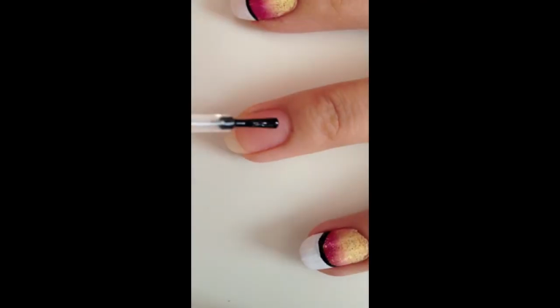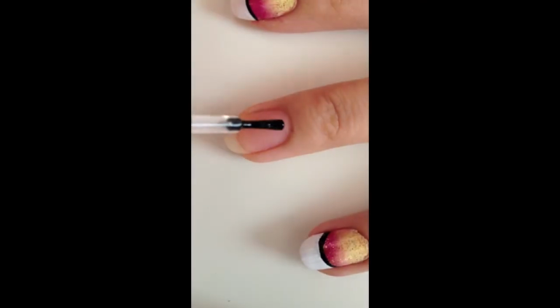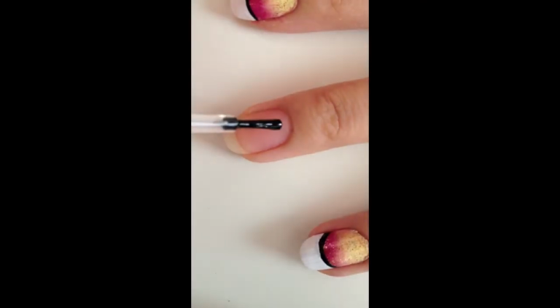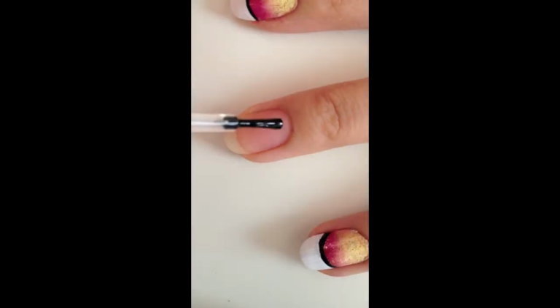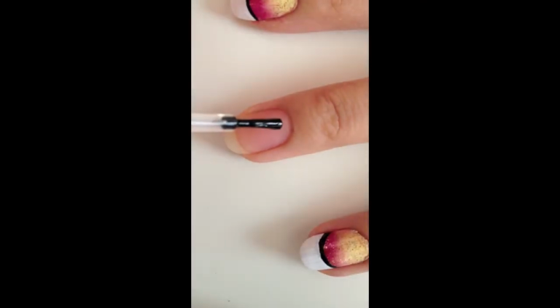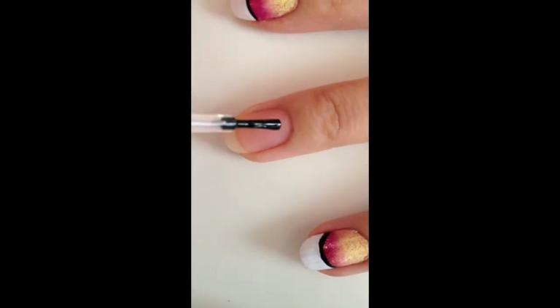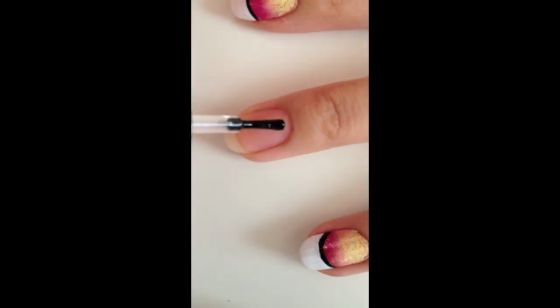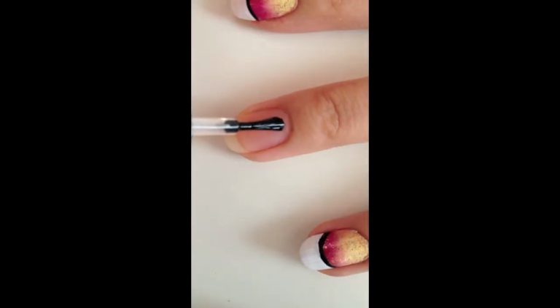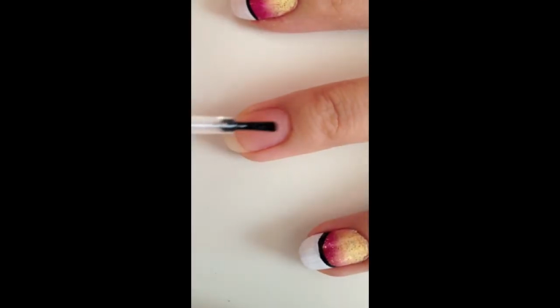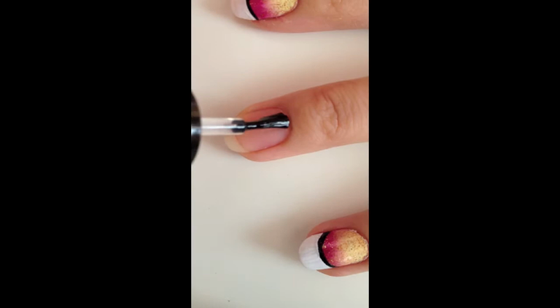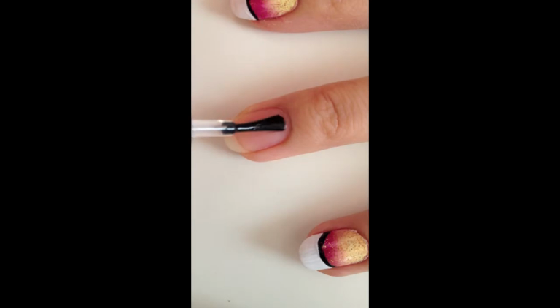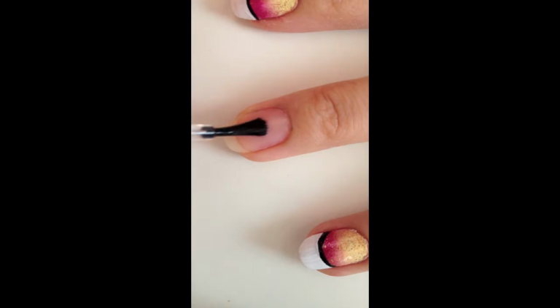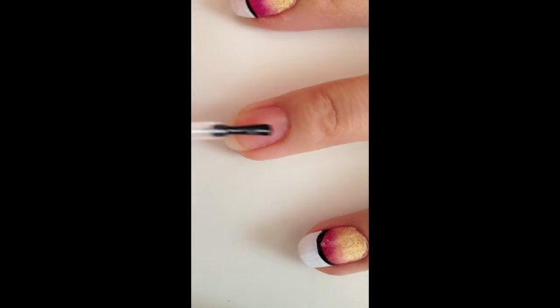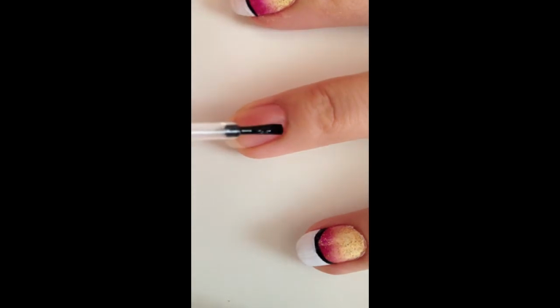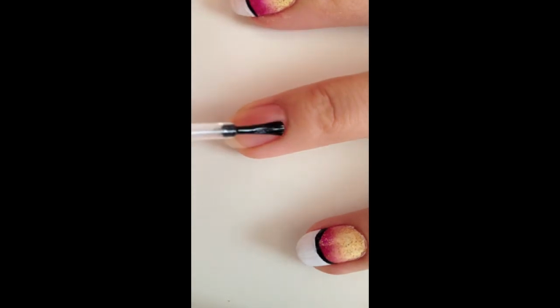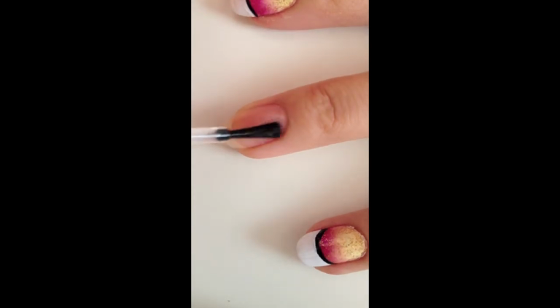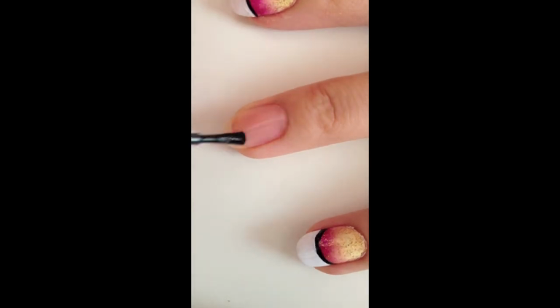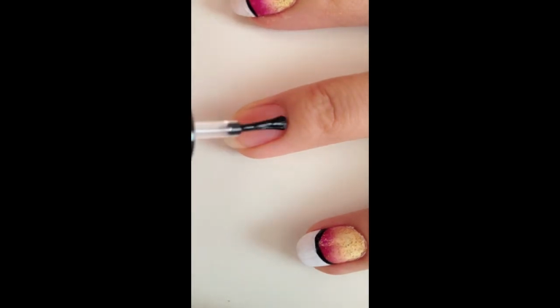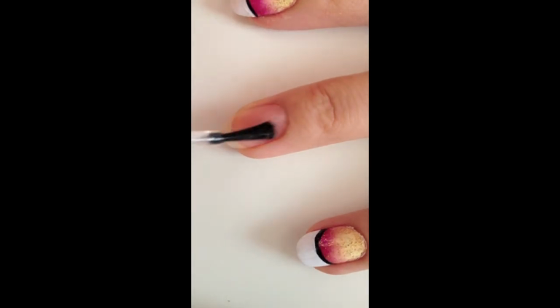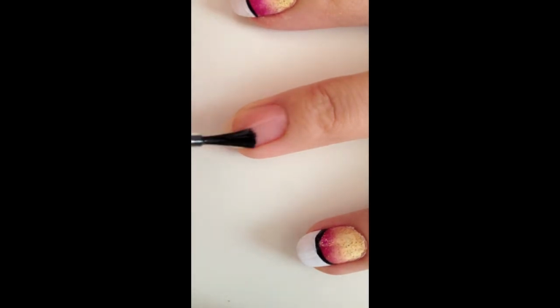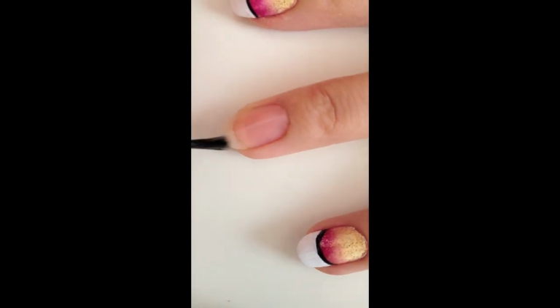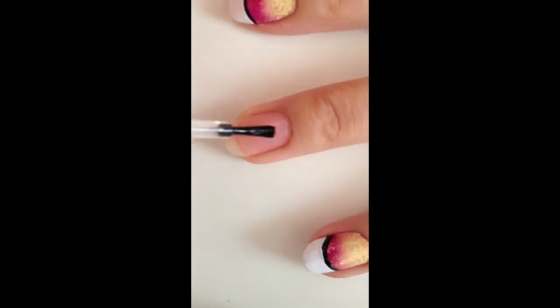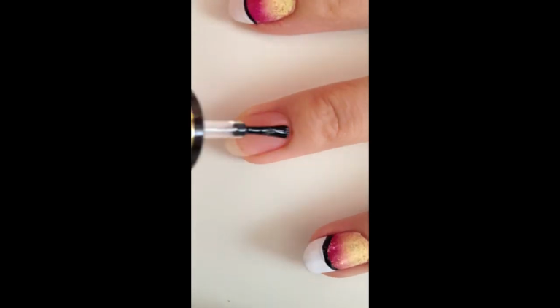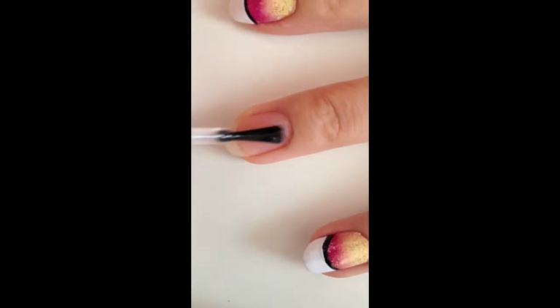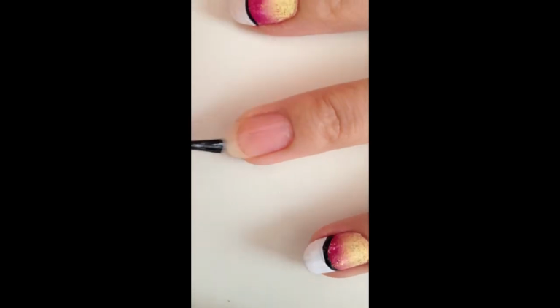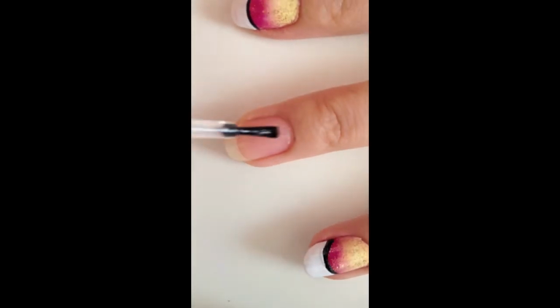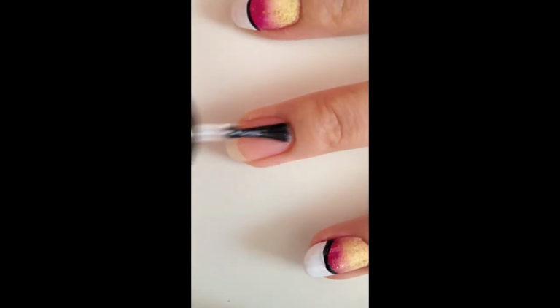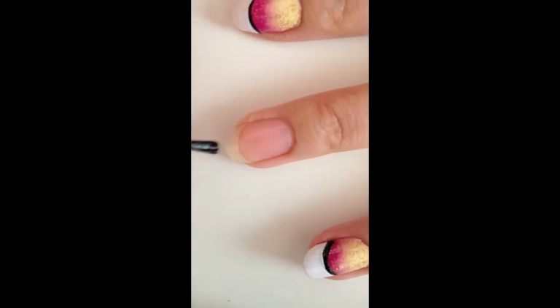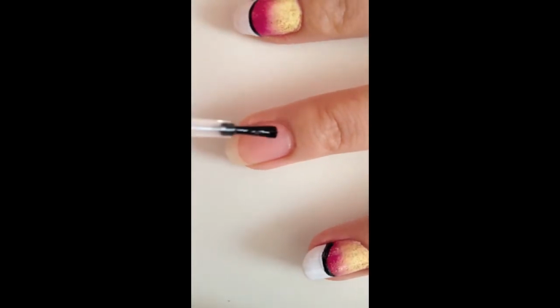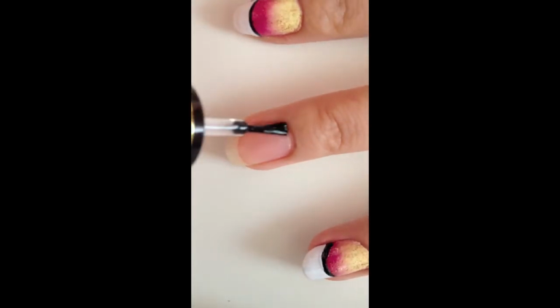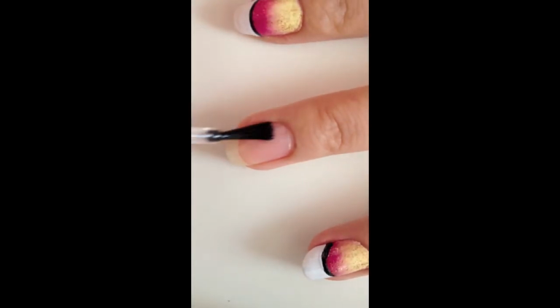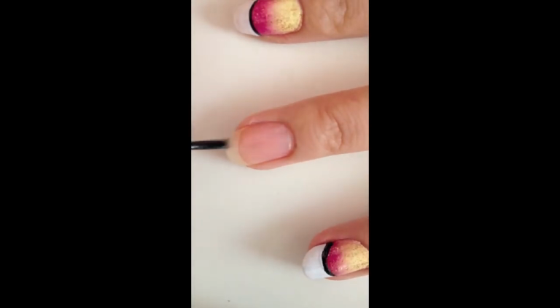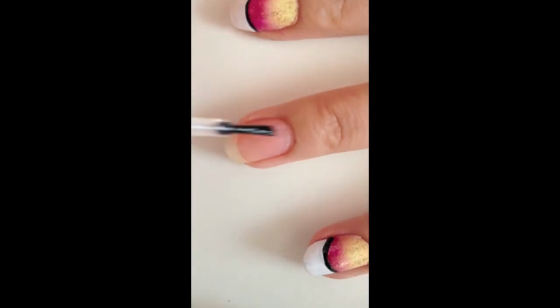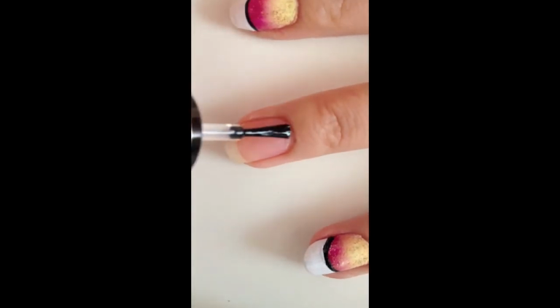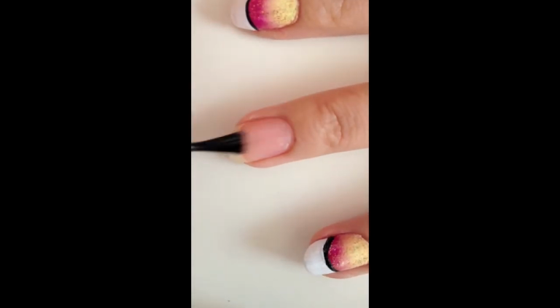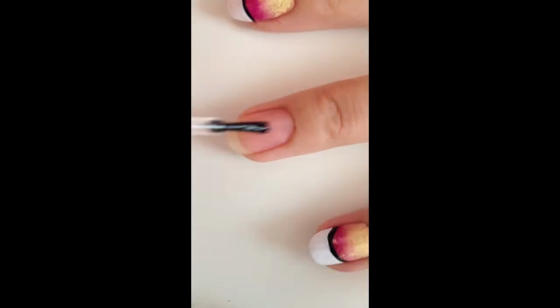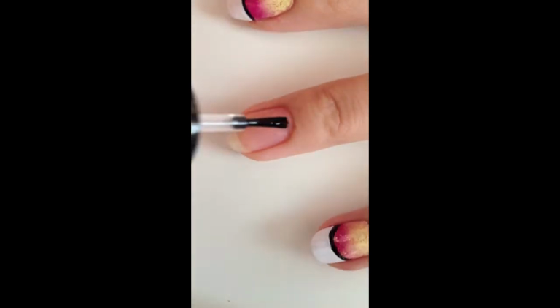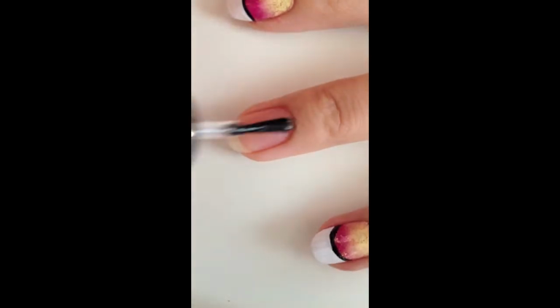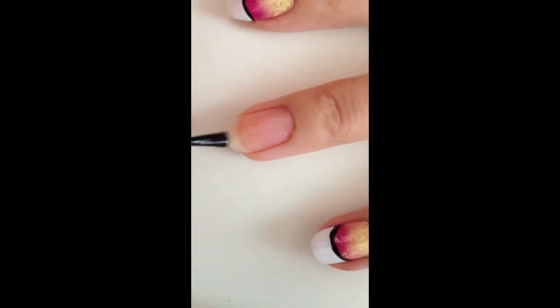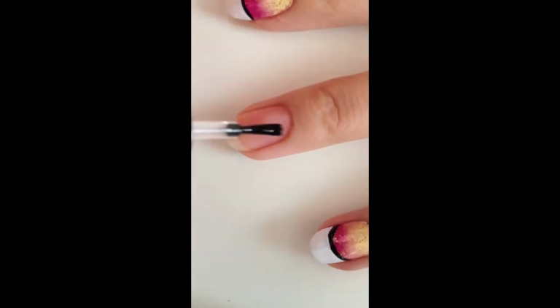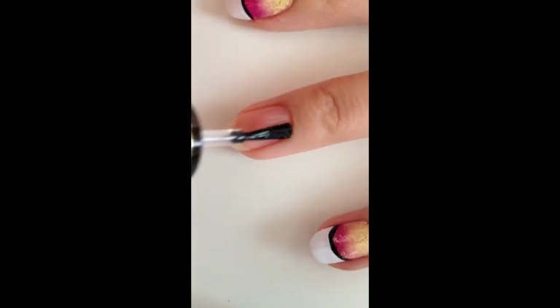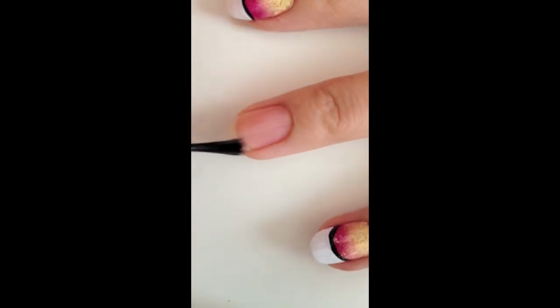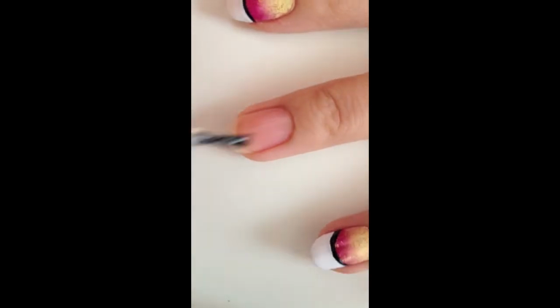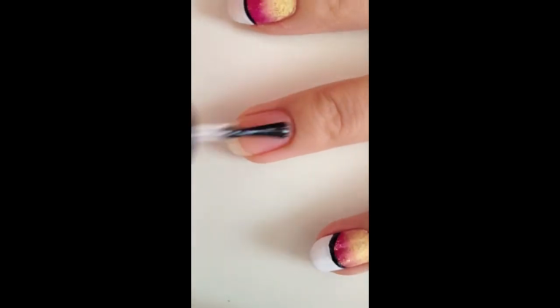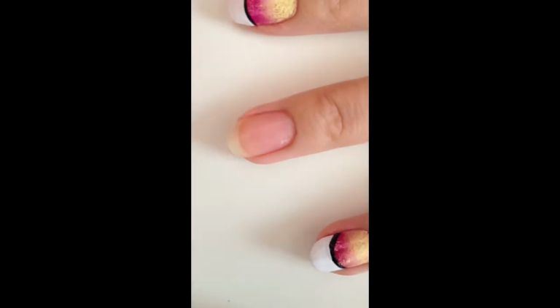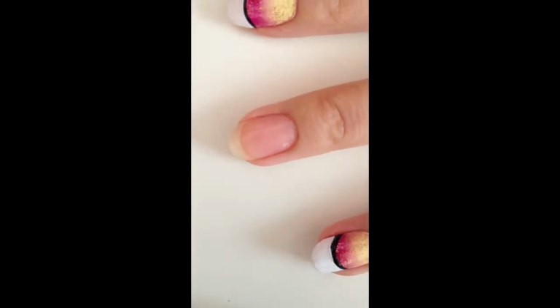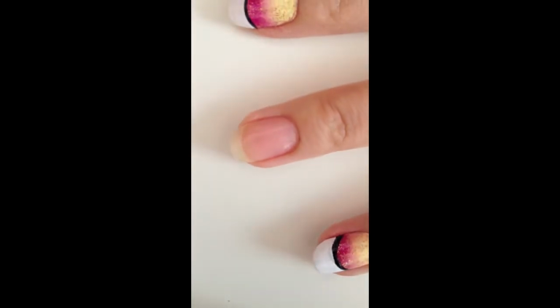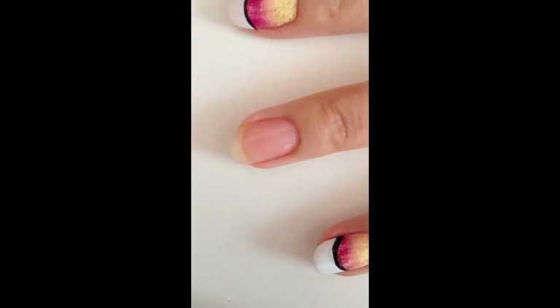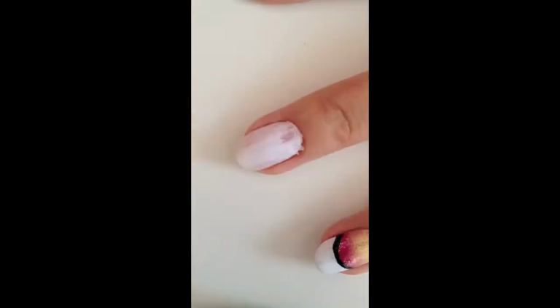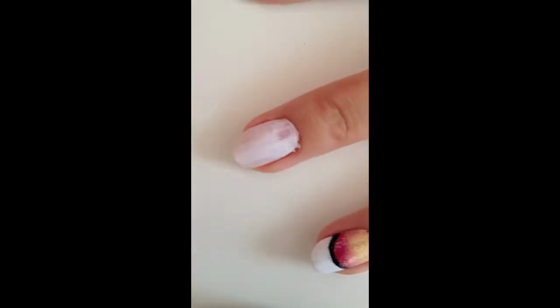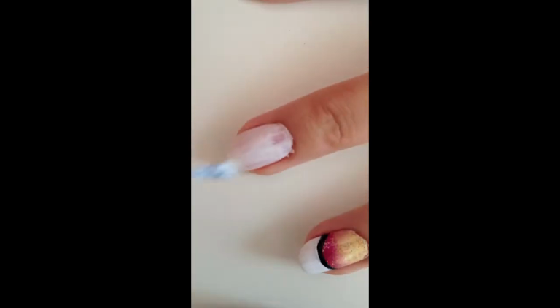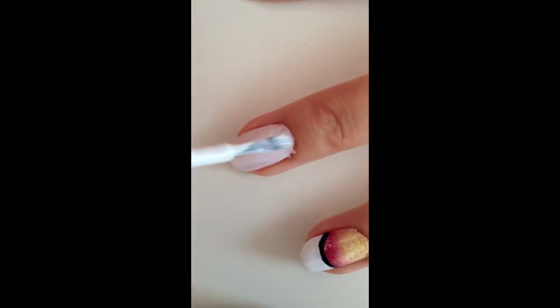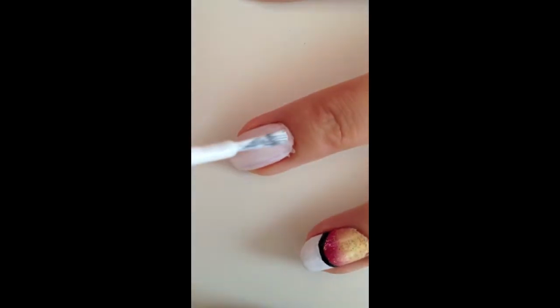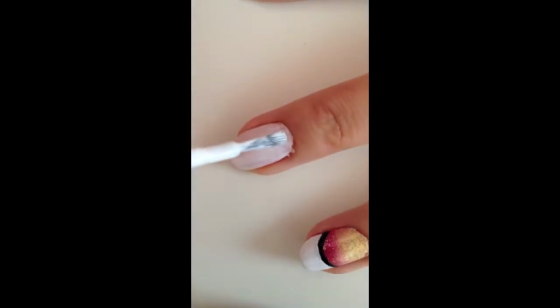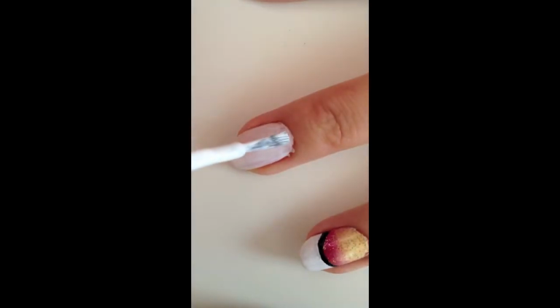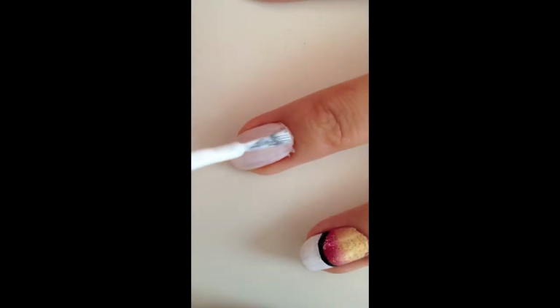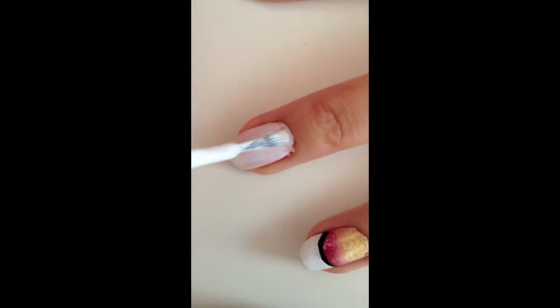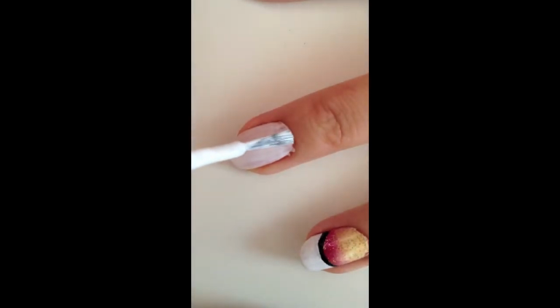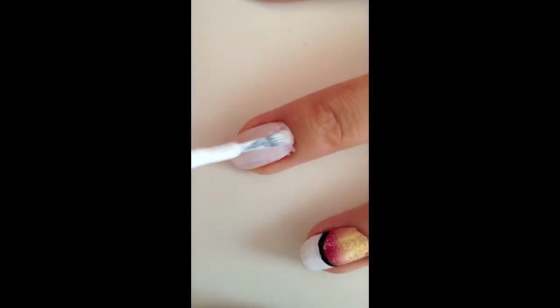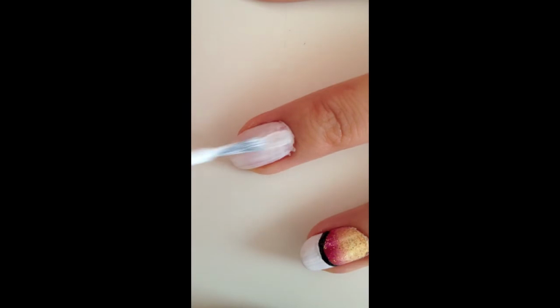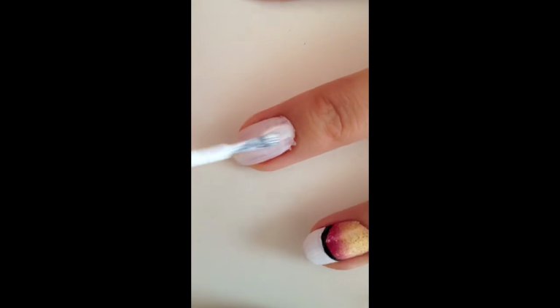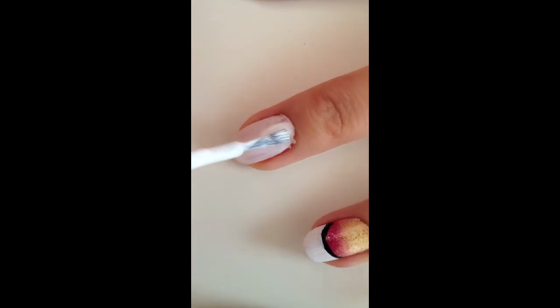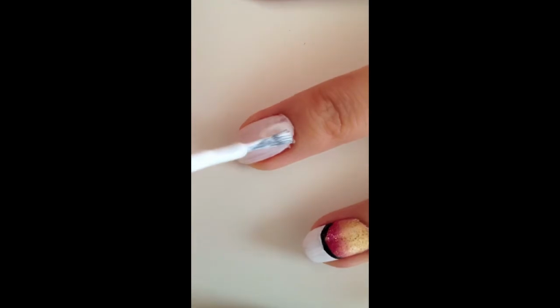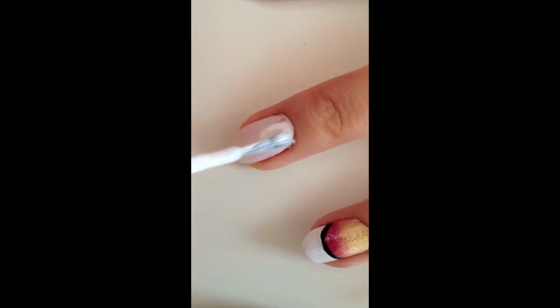To start off, apply a clear protective polish as a base, then apply a double coat of all white matte French tip color.